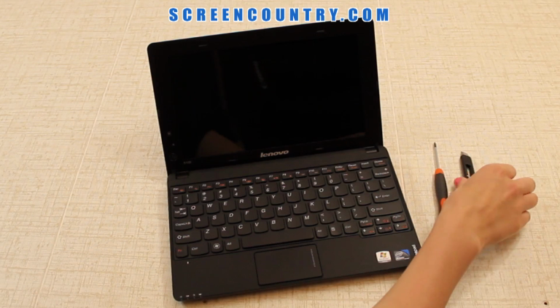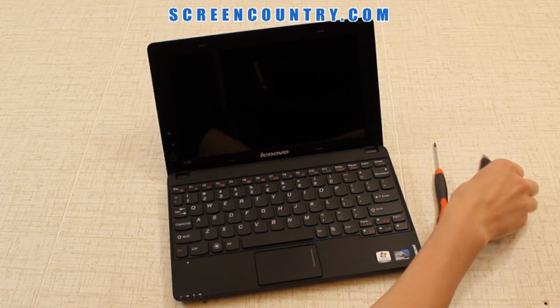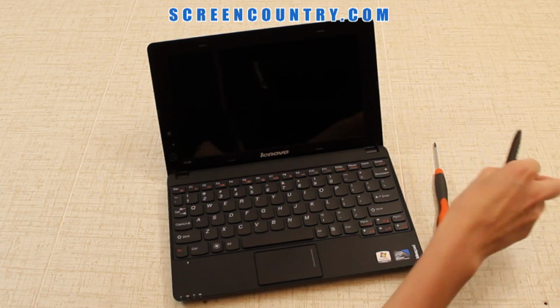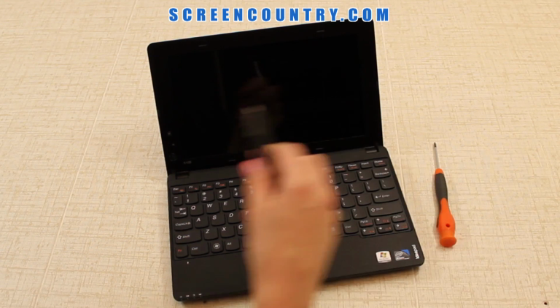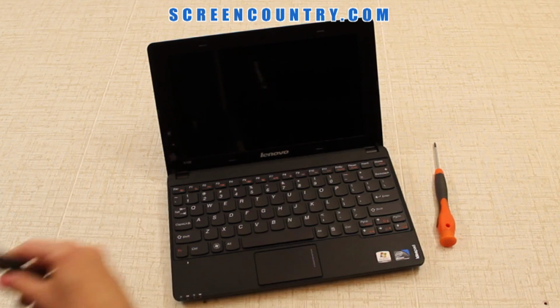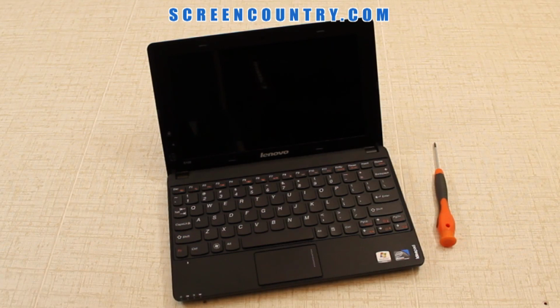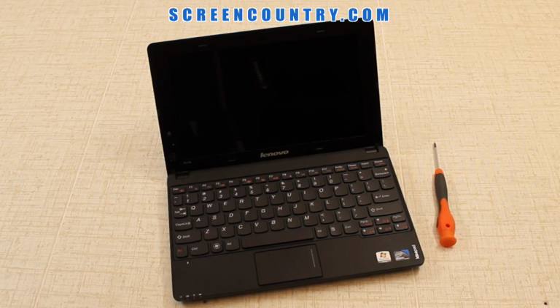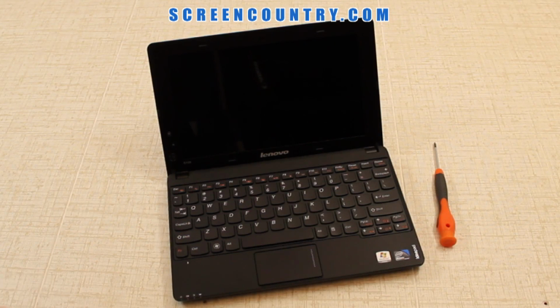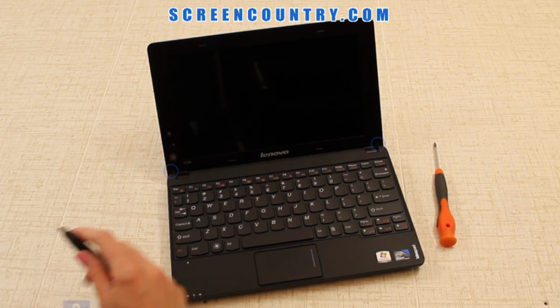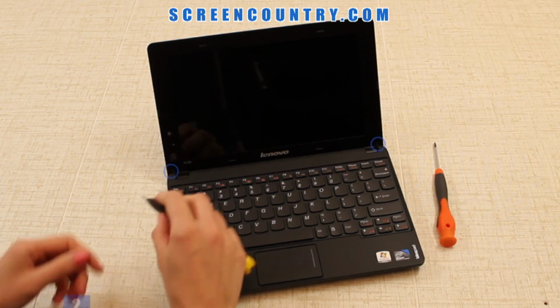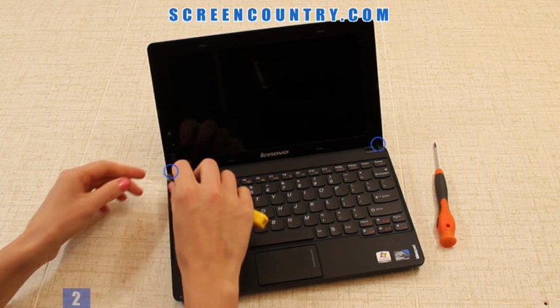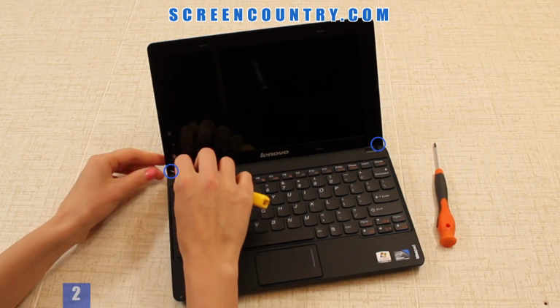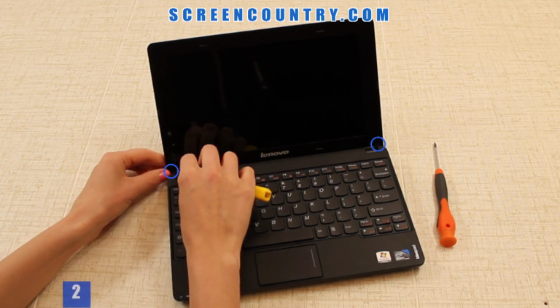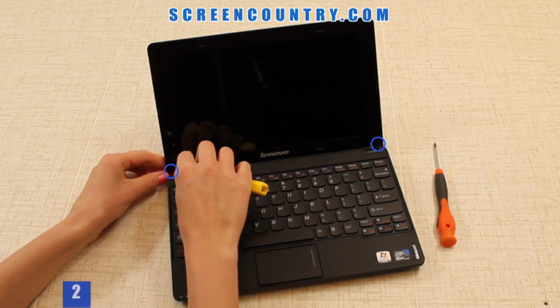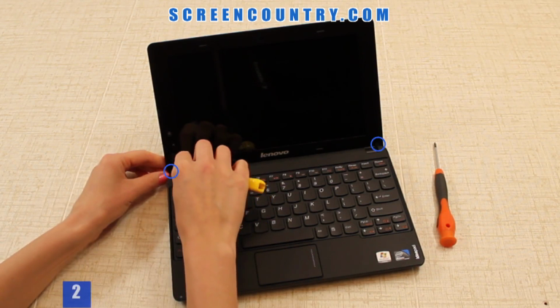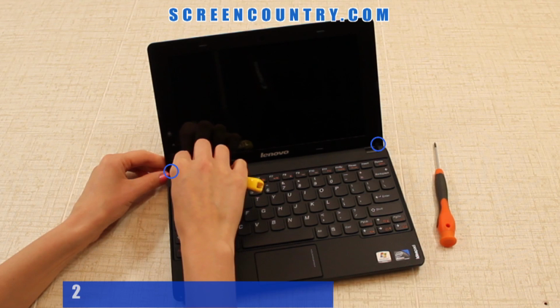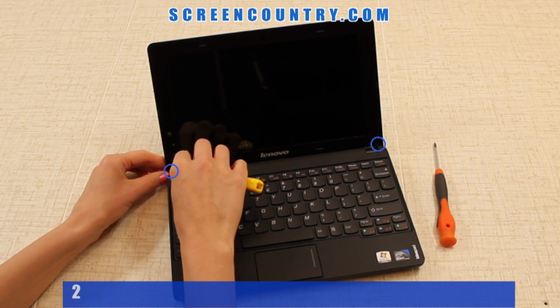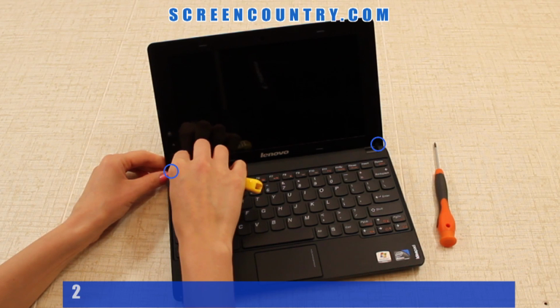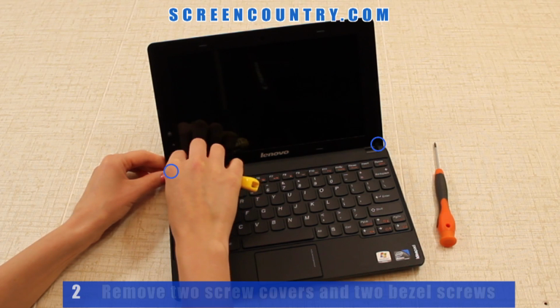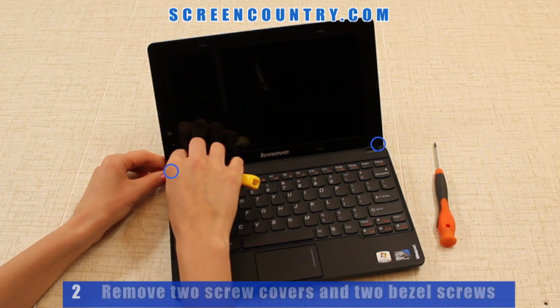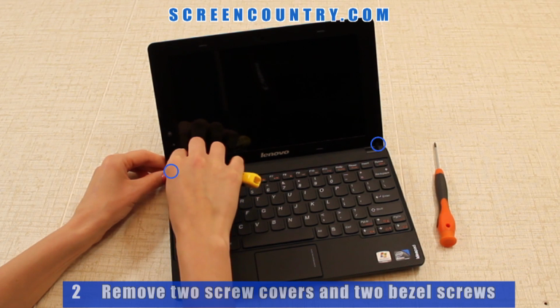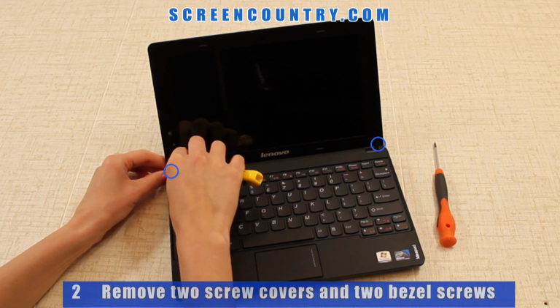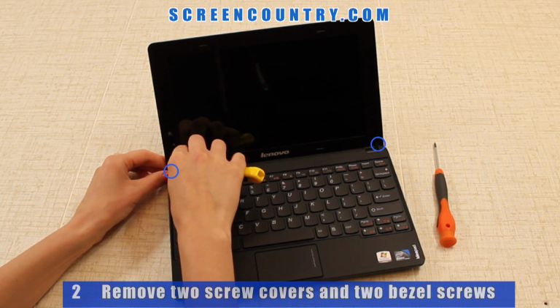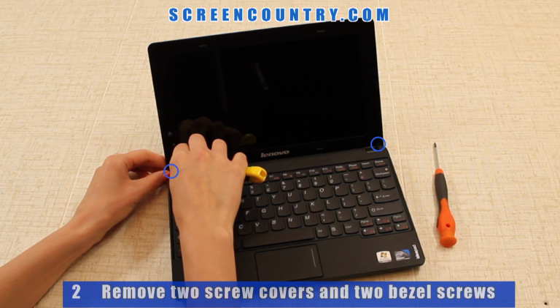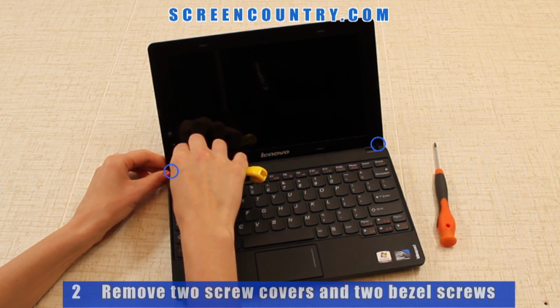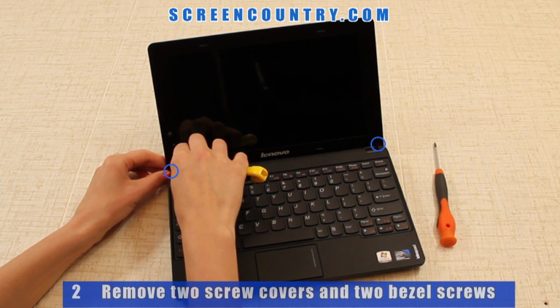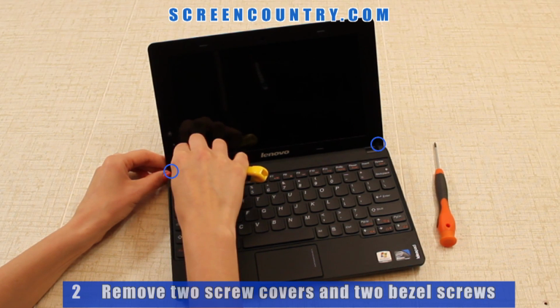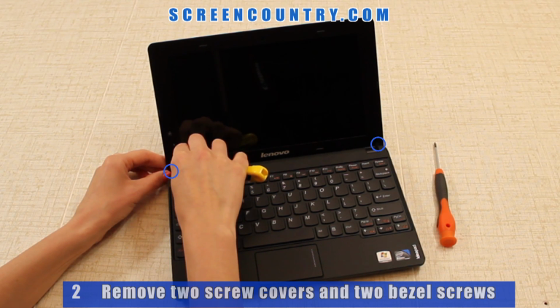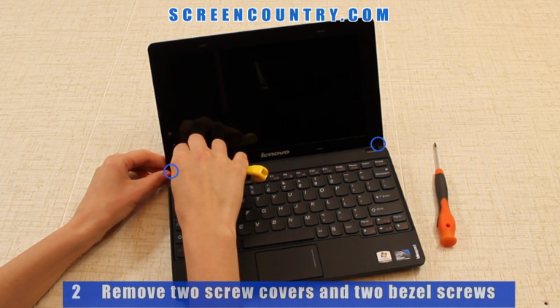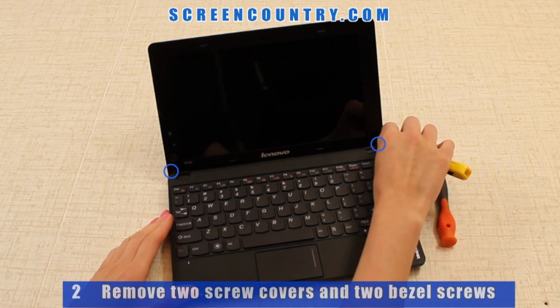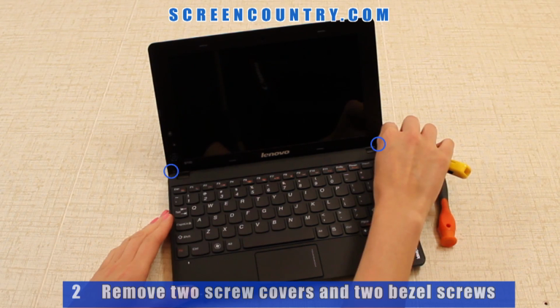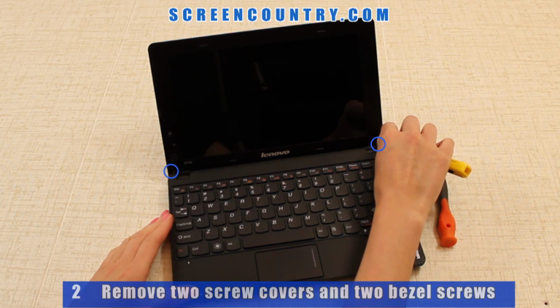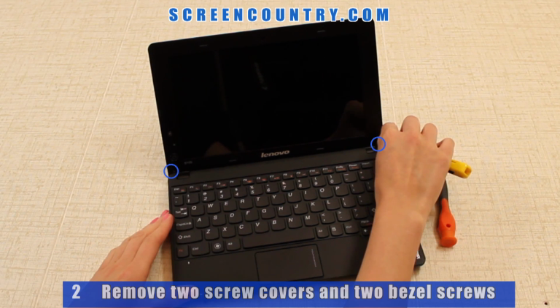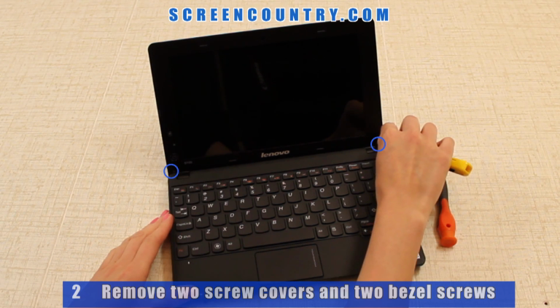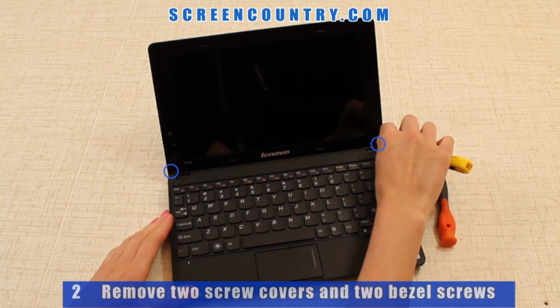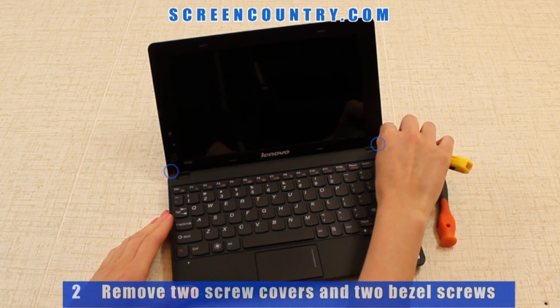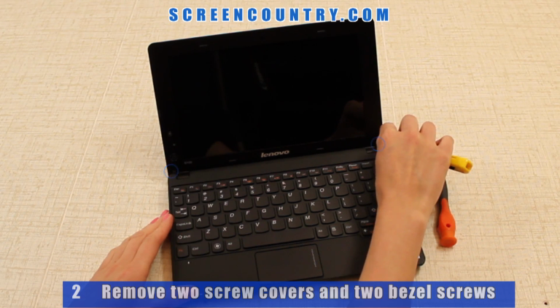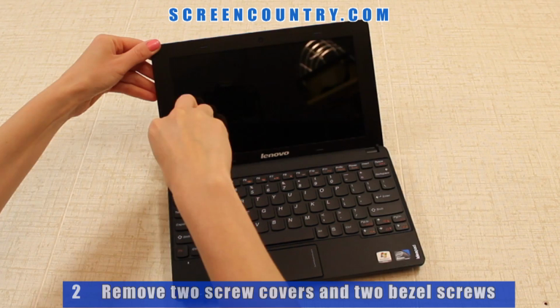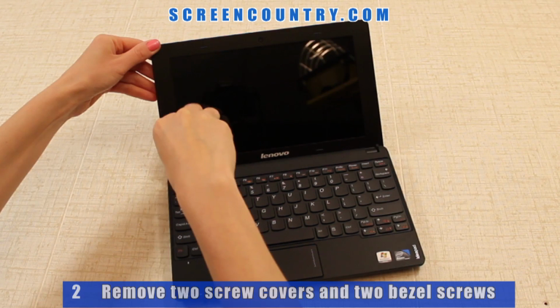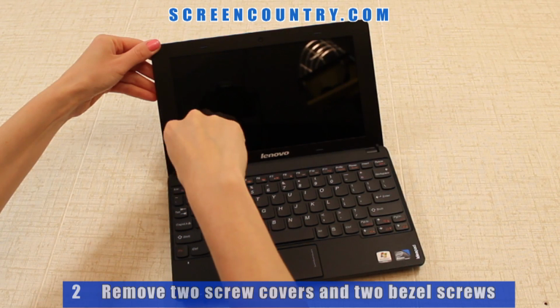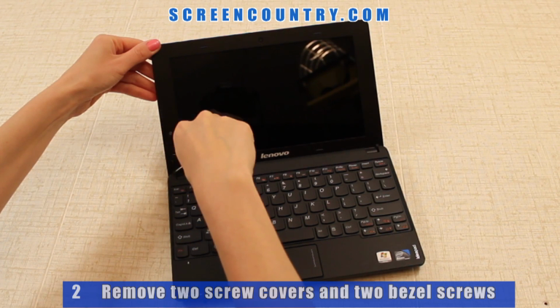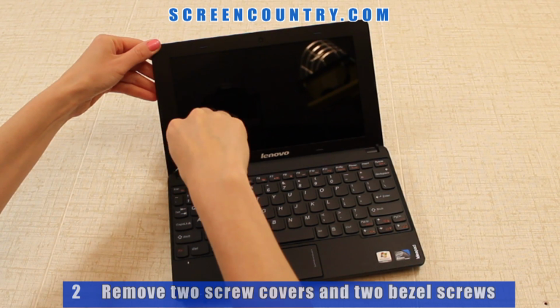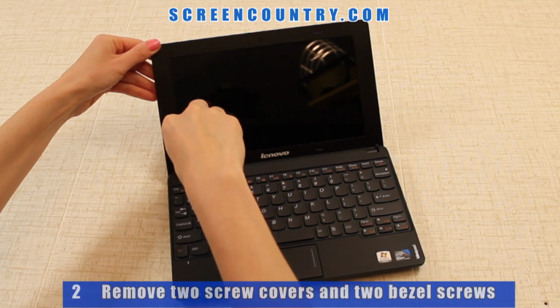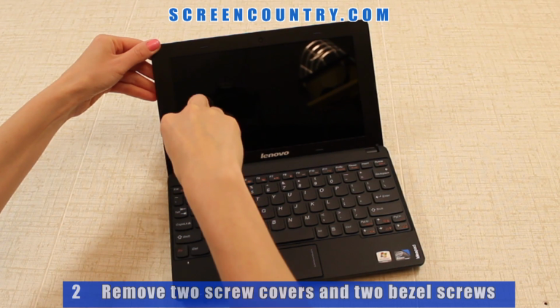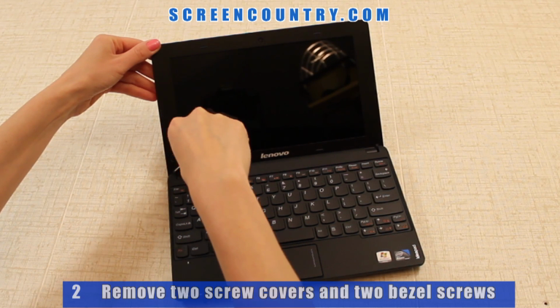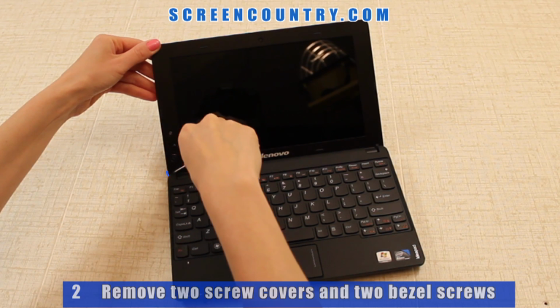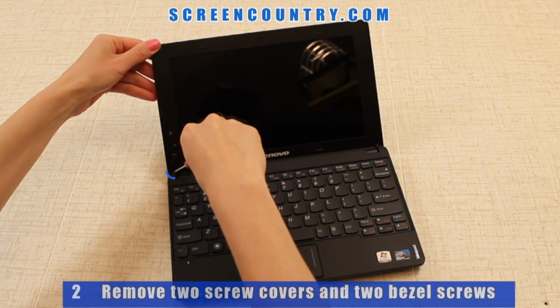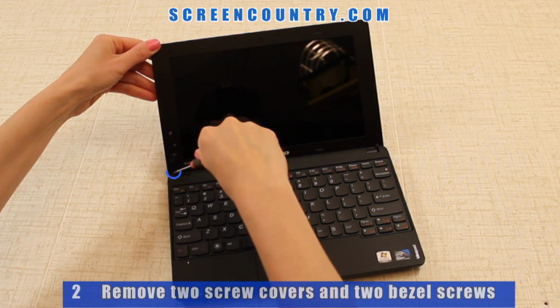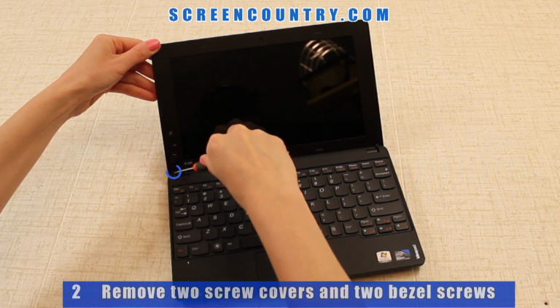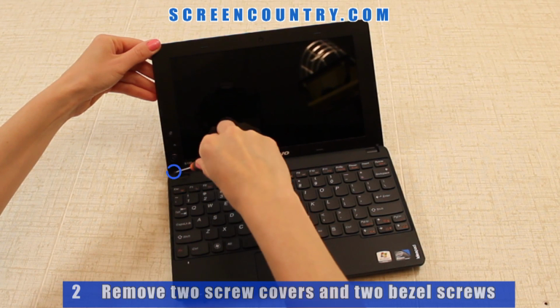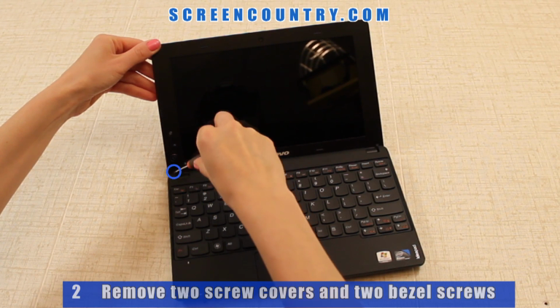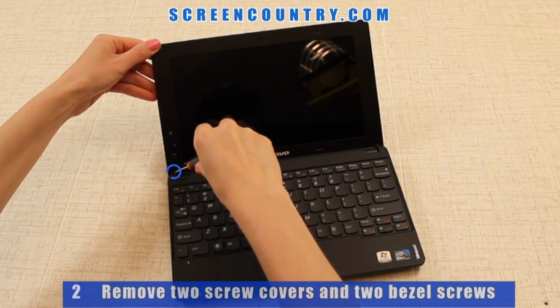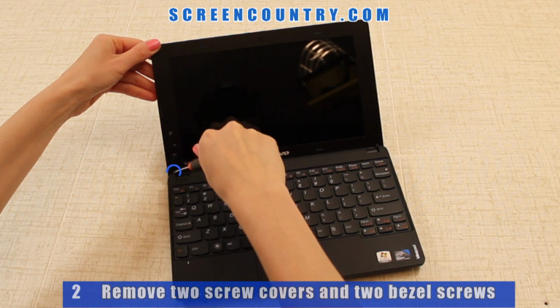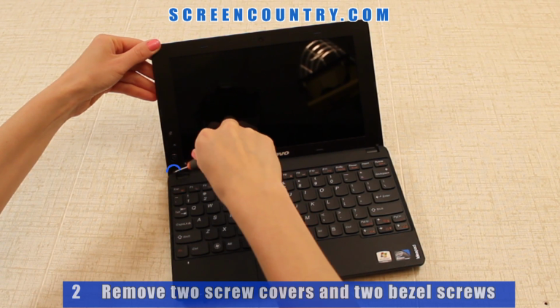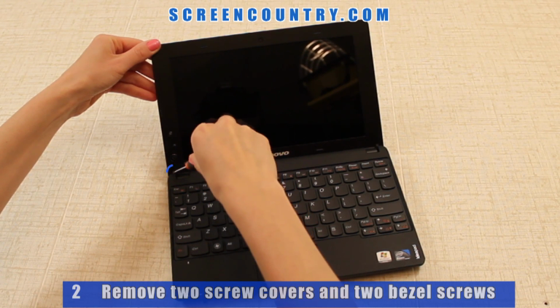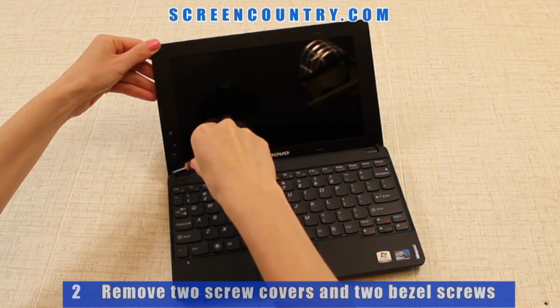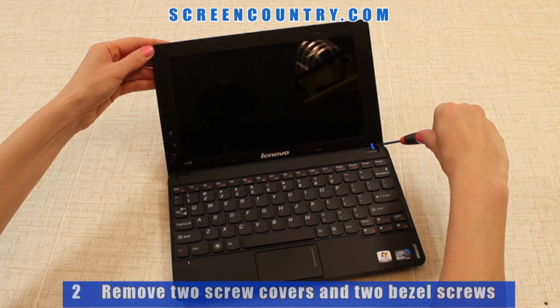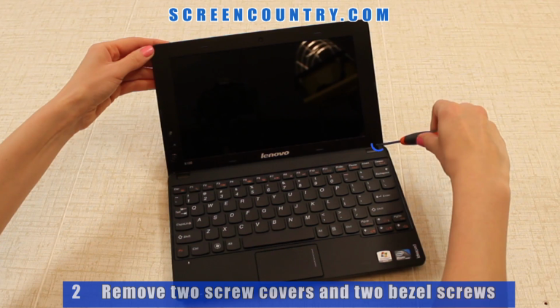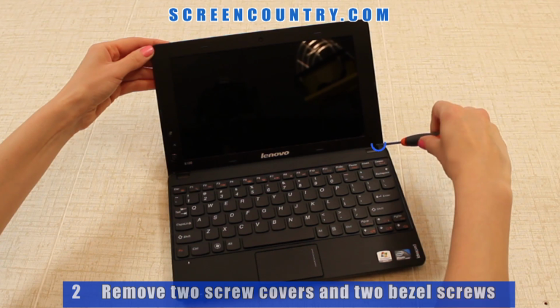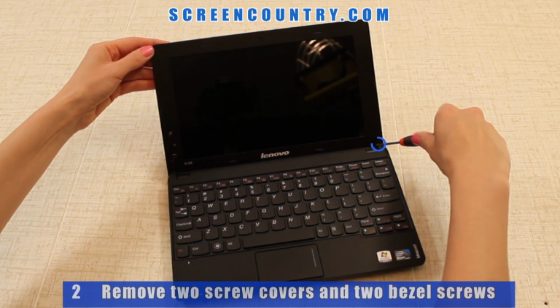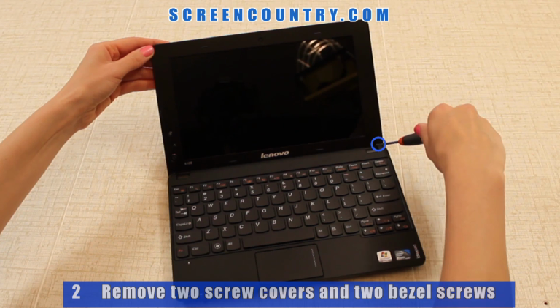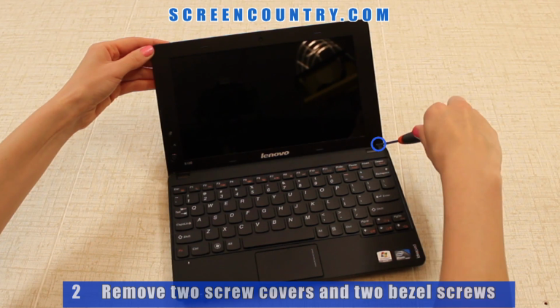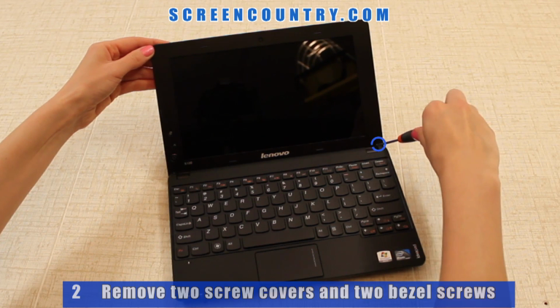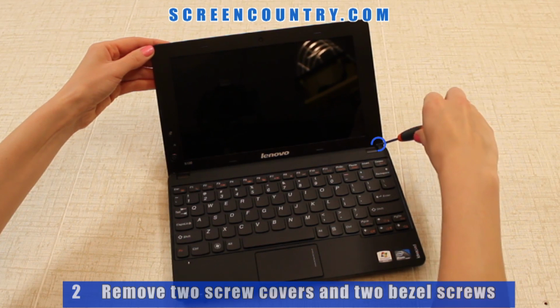Next, remove two rubber screw covers on the bottom, and then remove two bezel screws located under the covers.